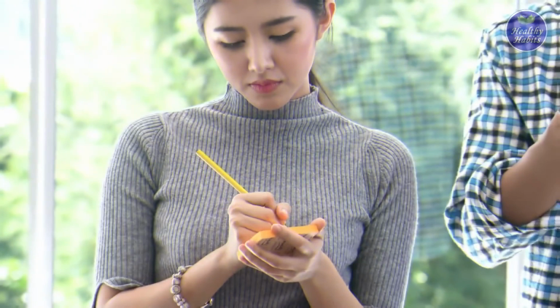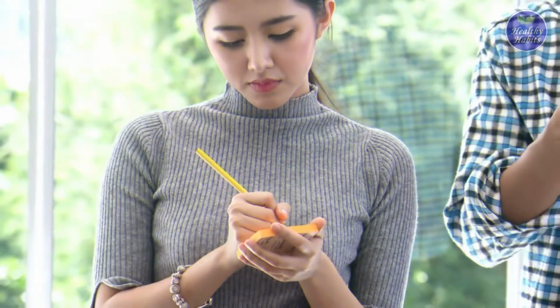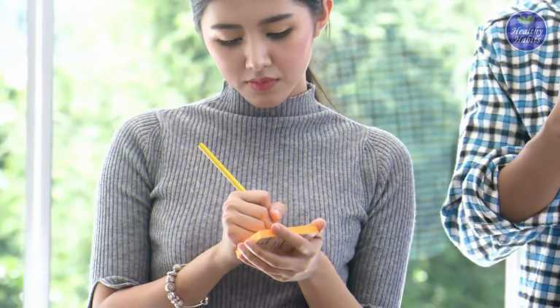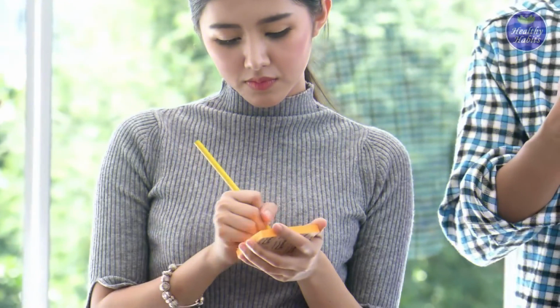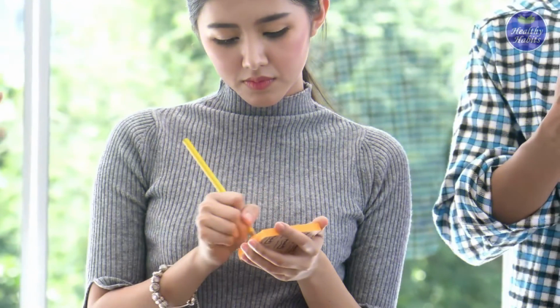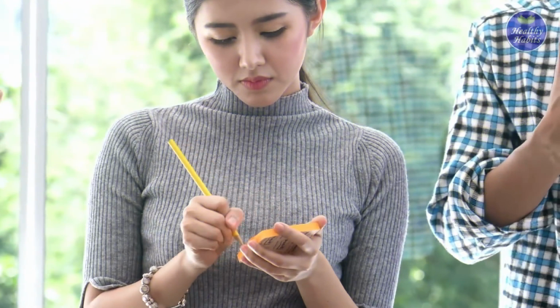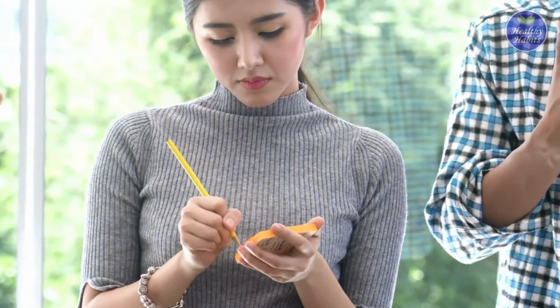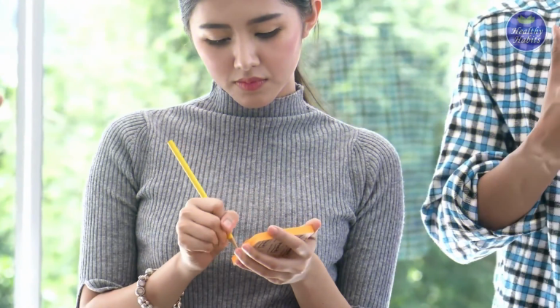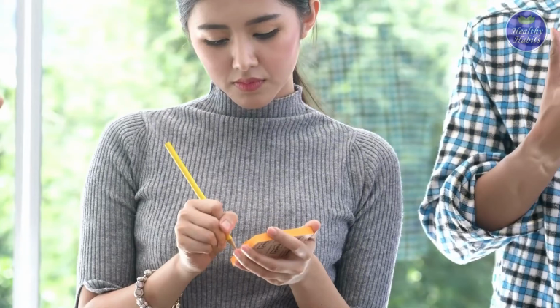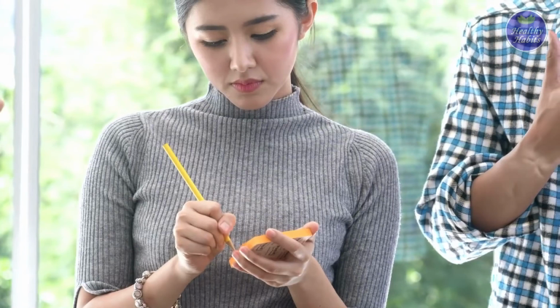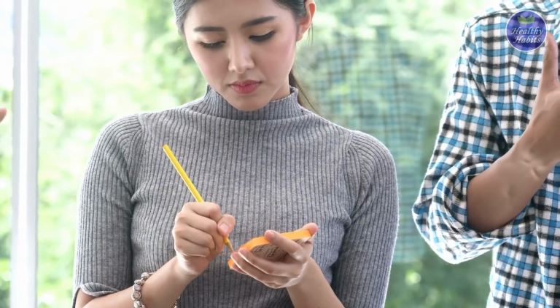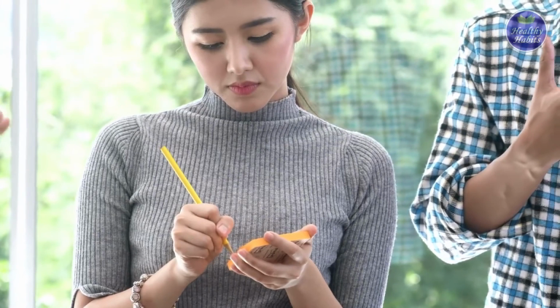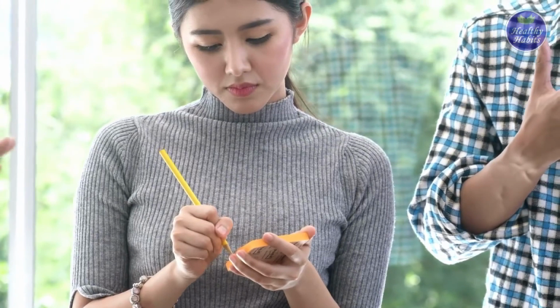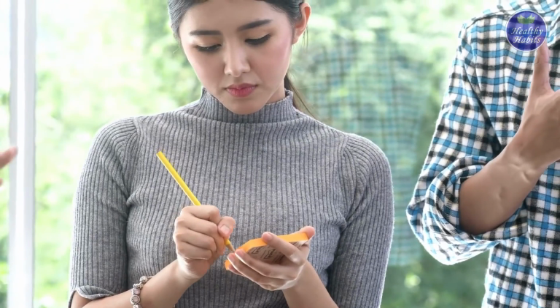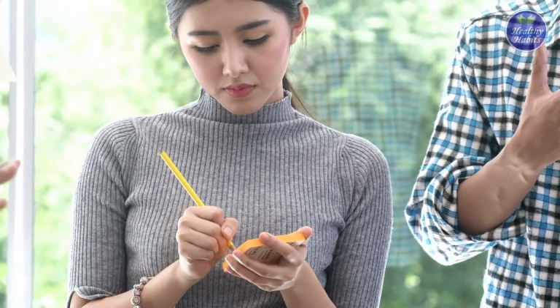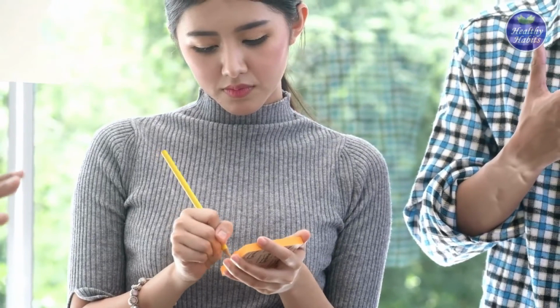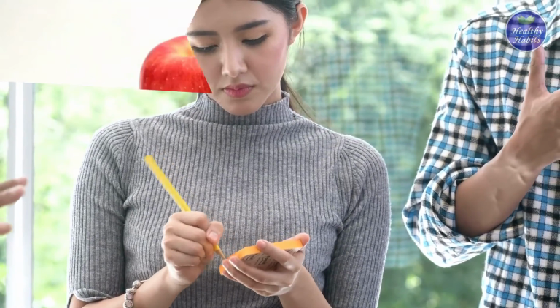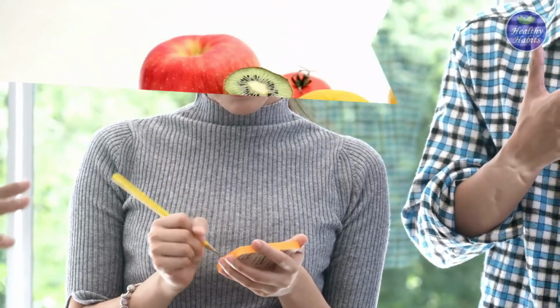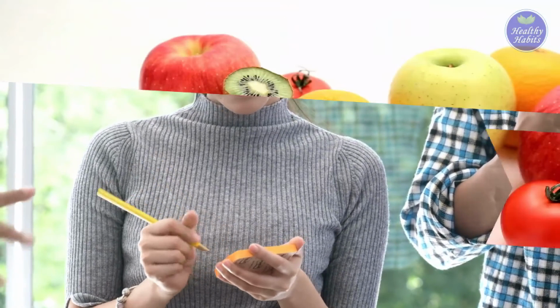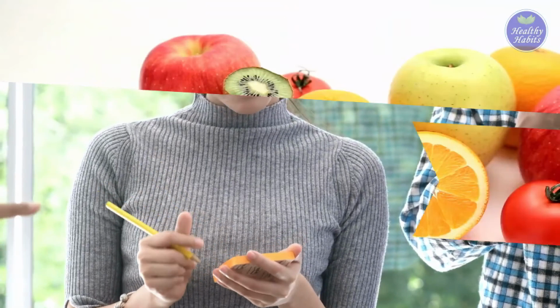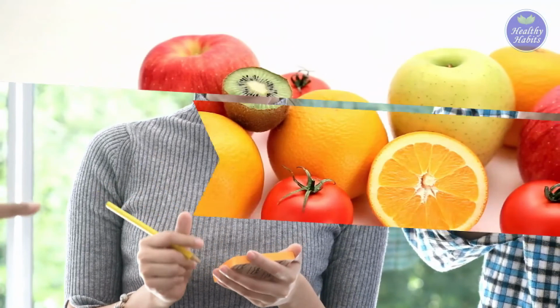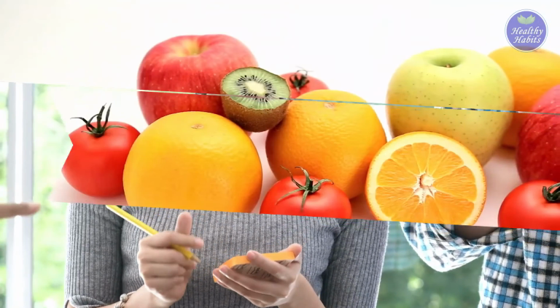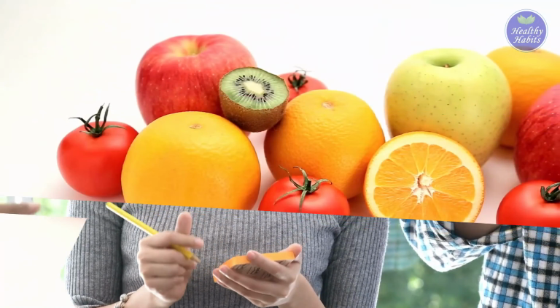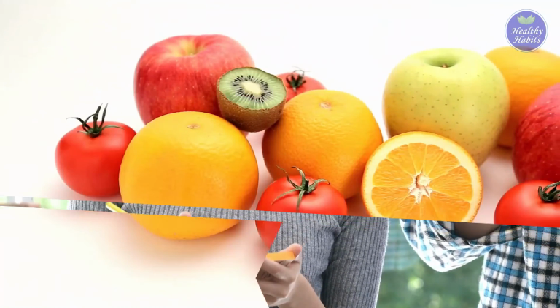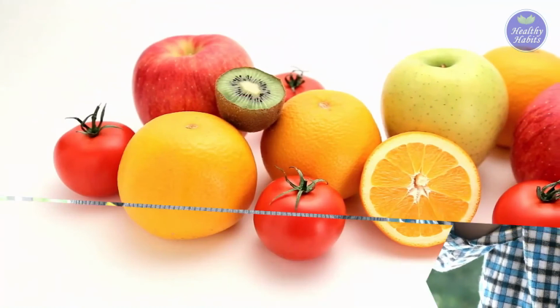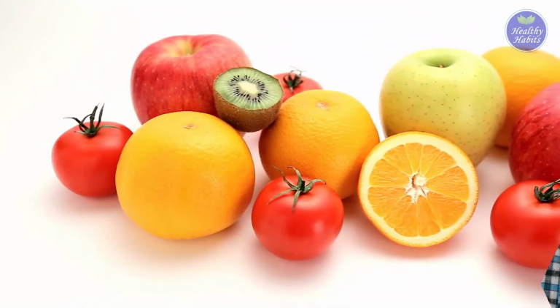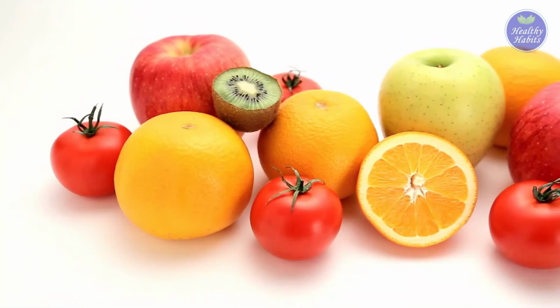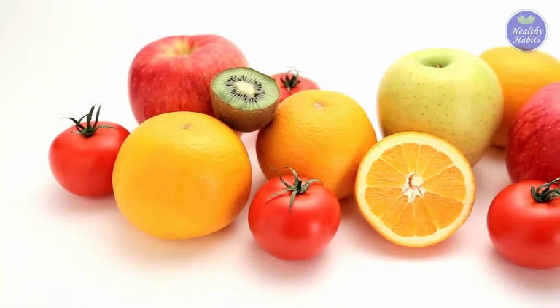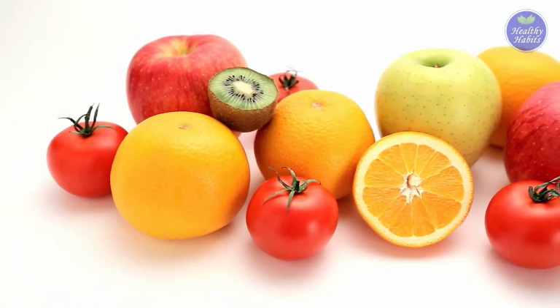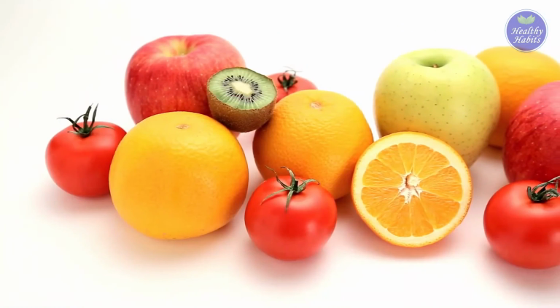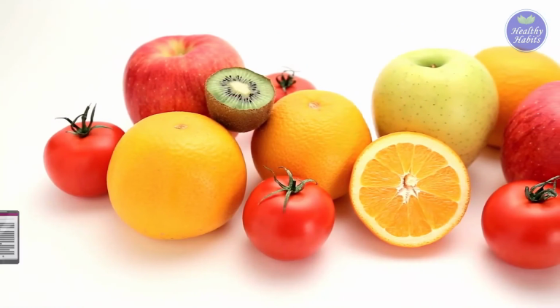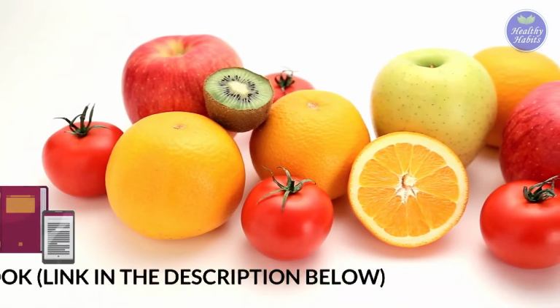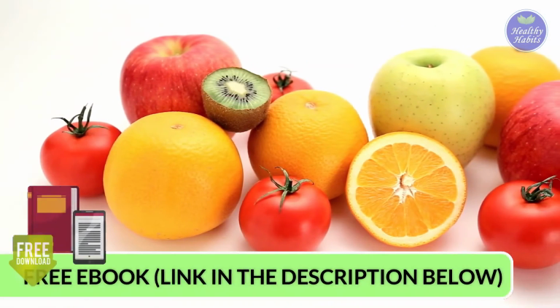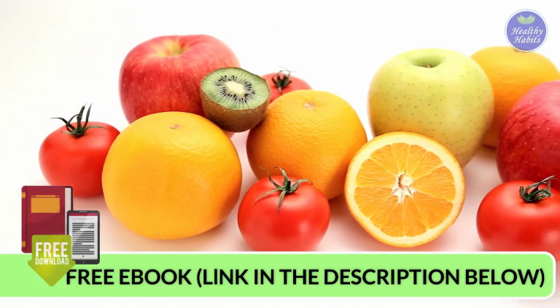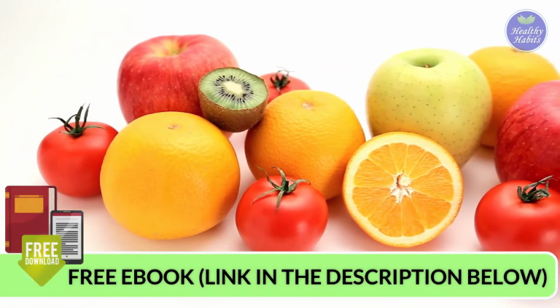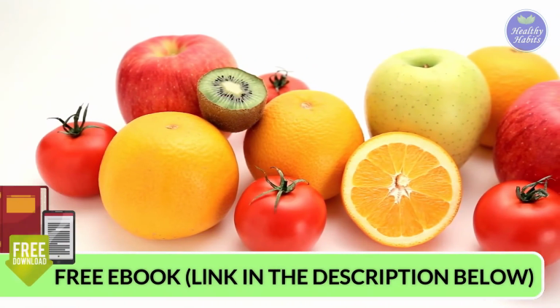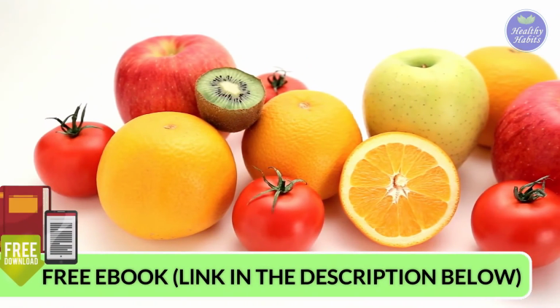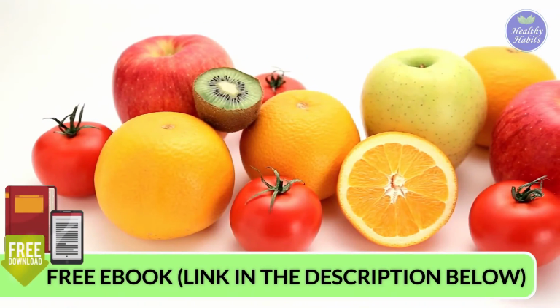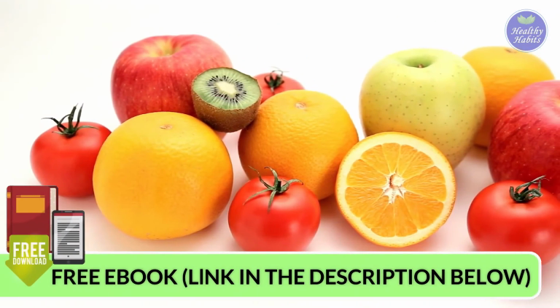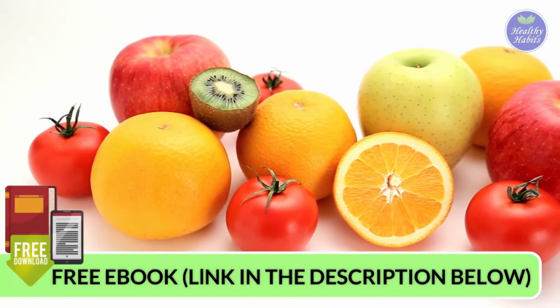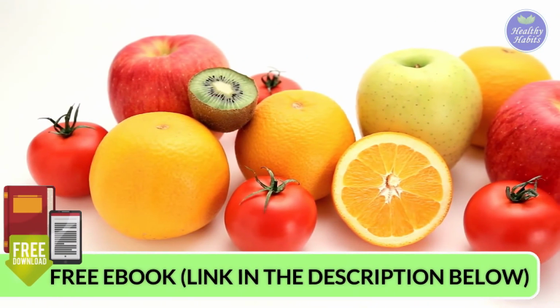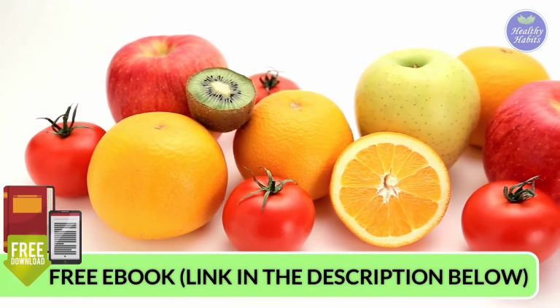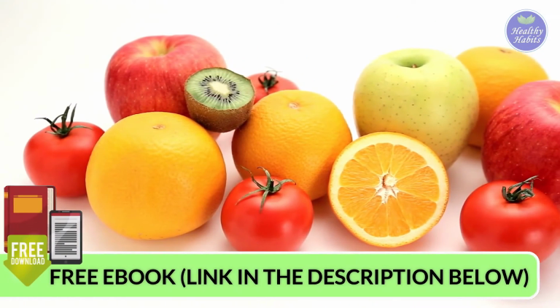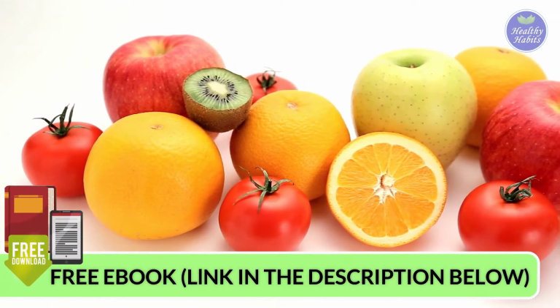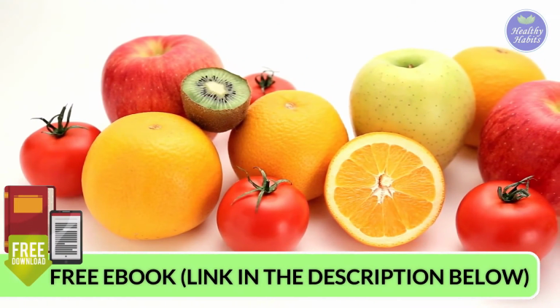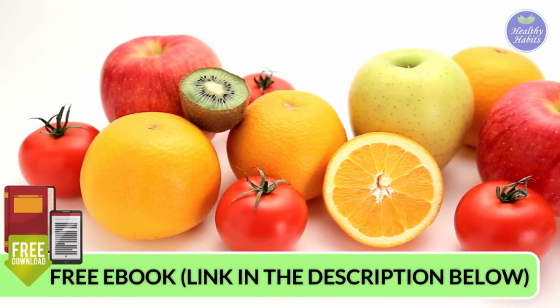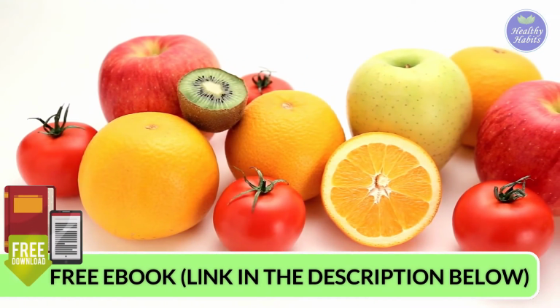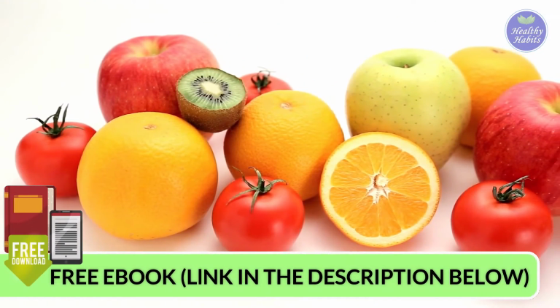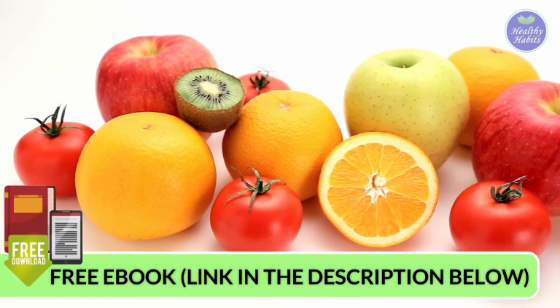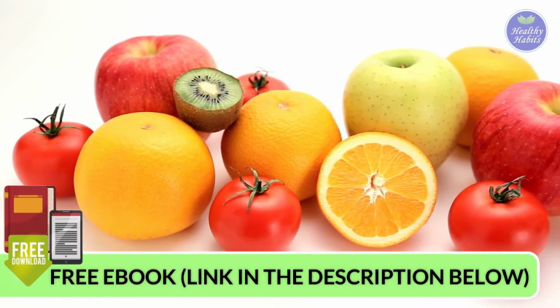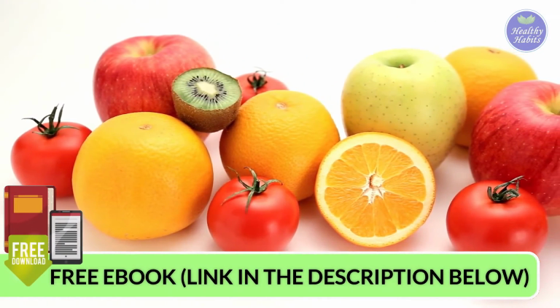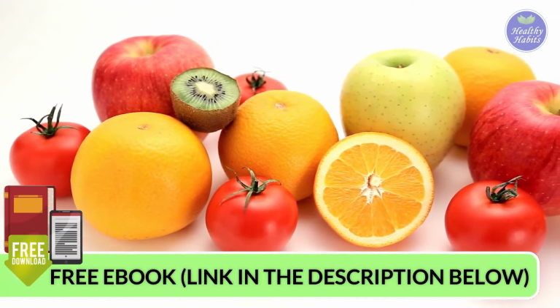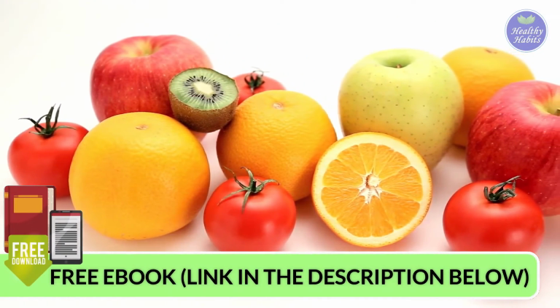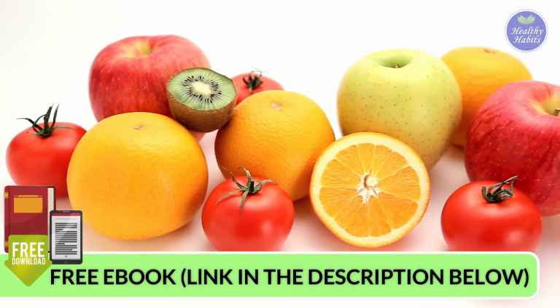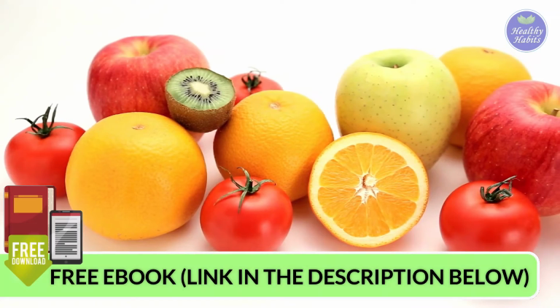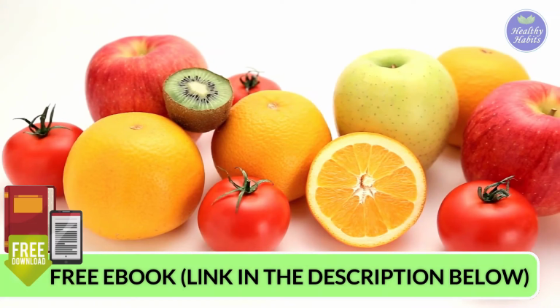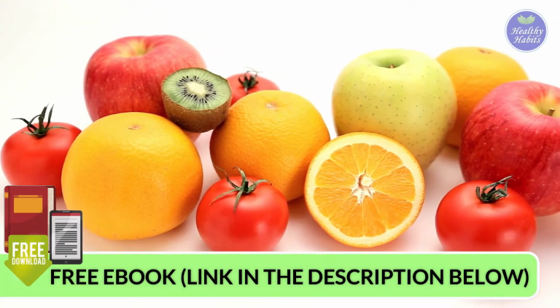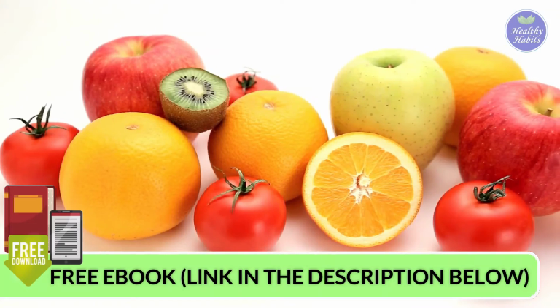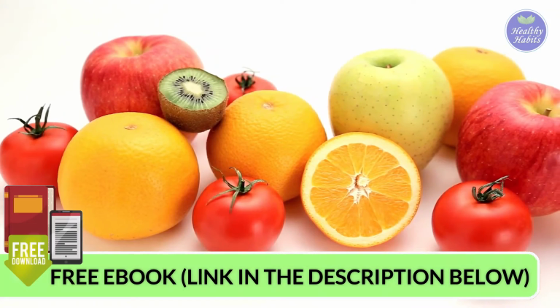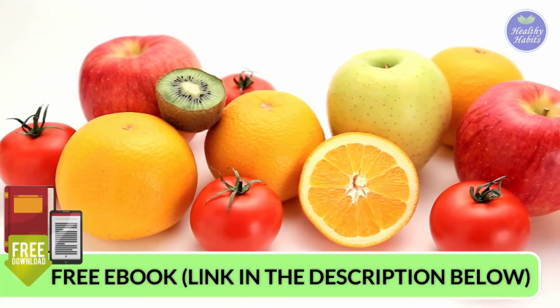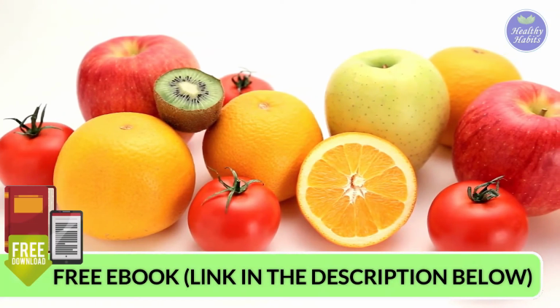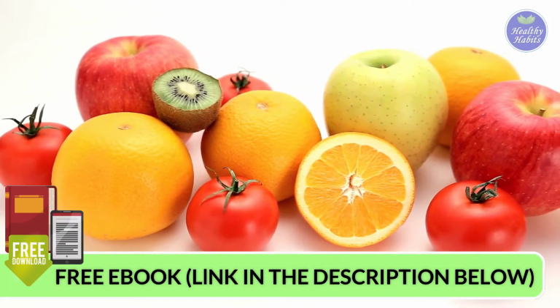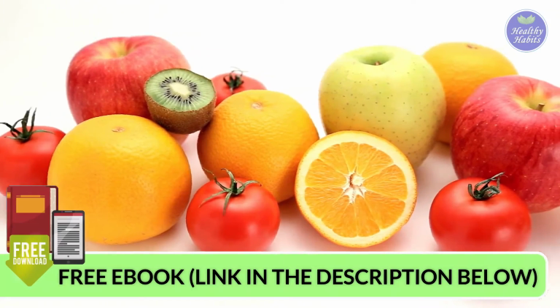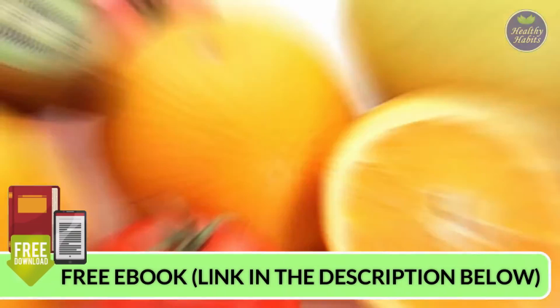It's a comprehensive list, but now you have some amazing choices of fruits with a low glycemic index for diabetes.